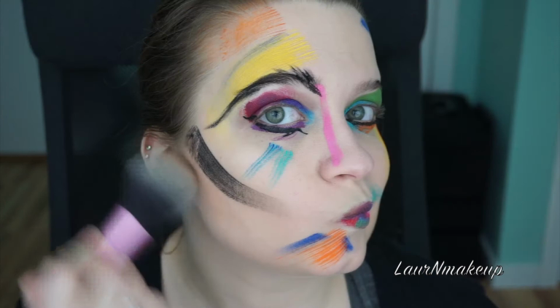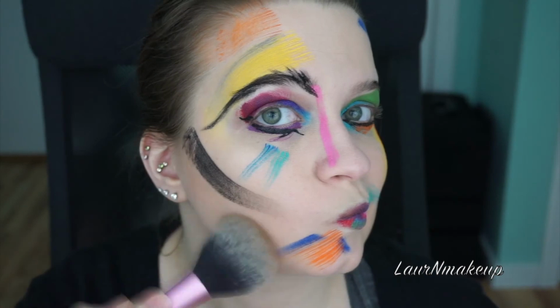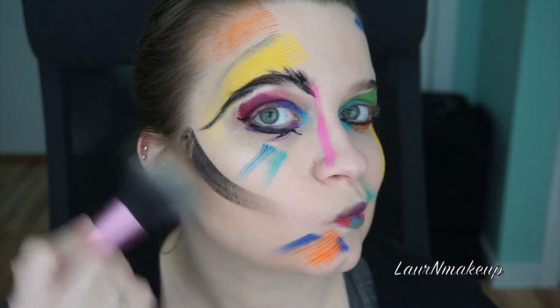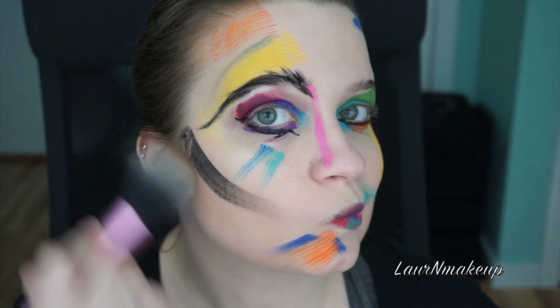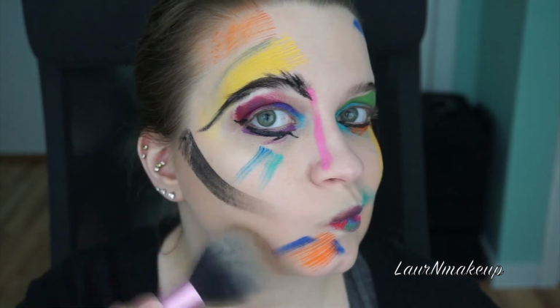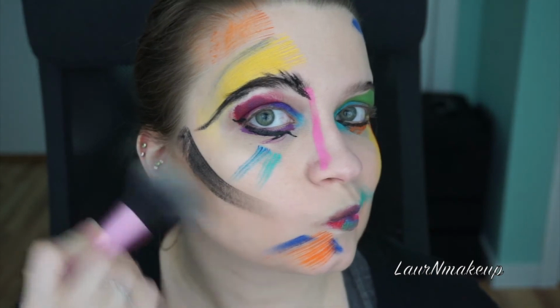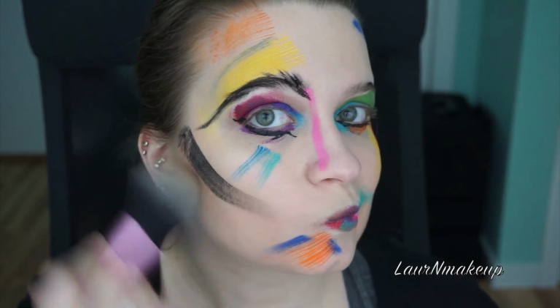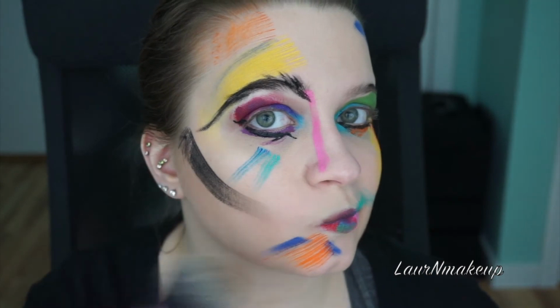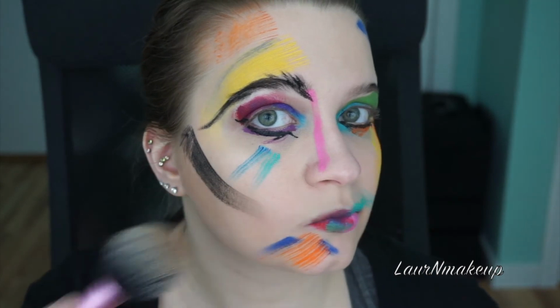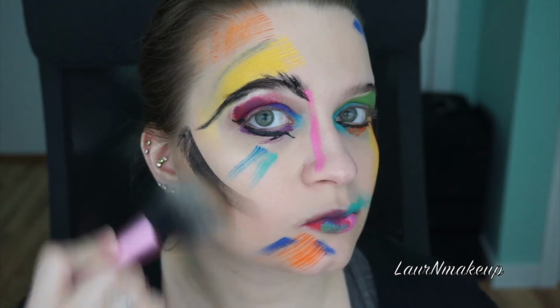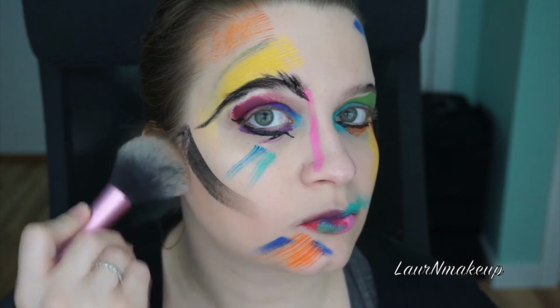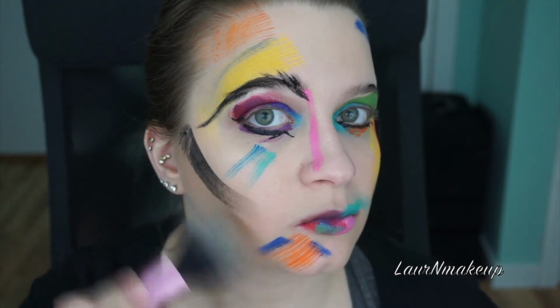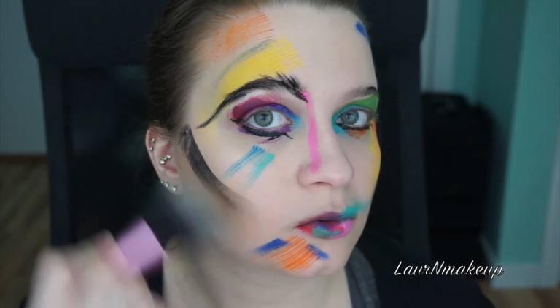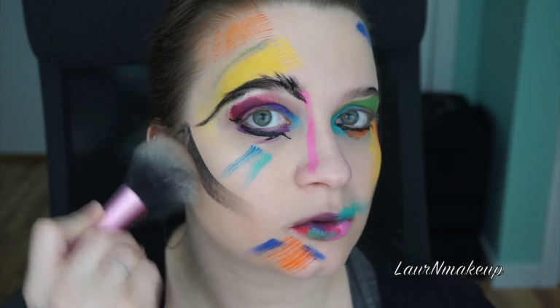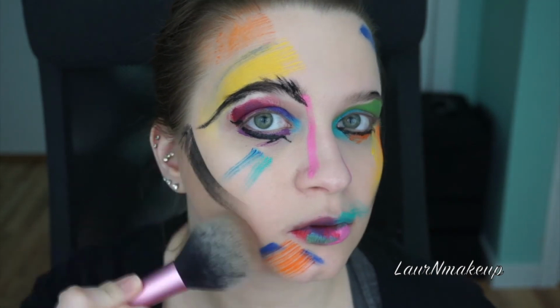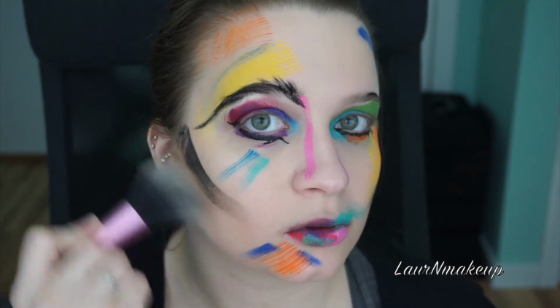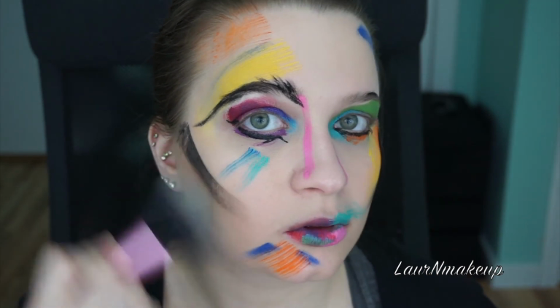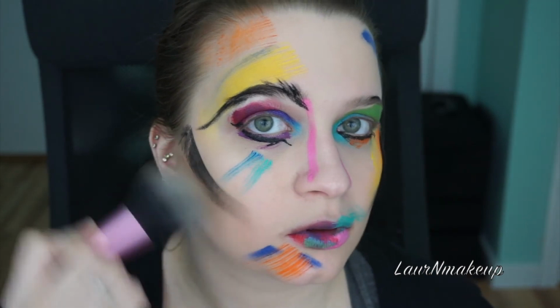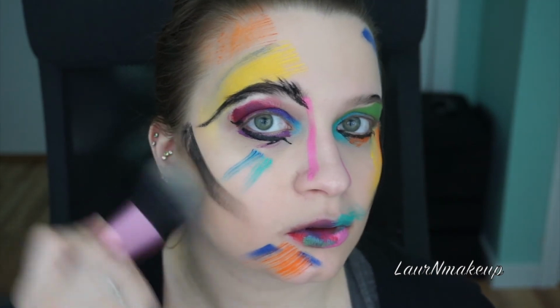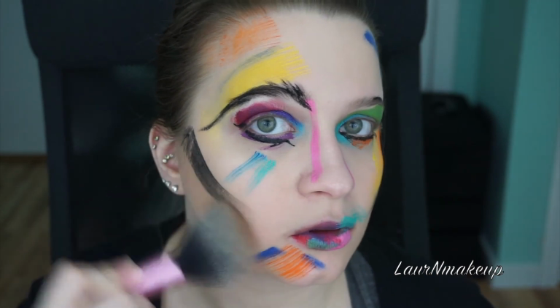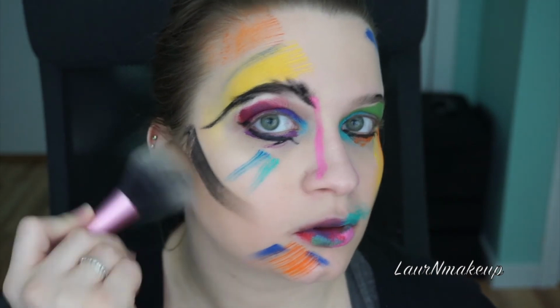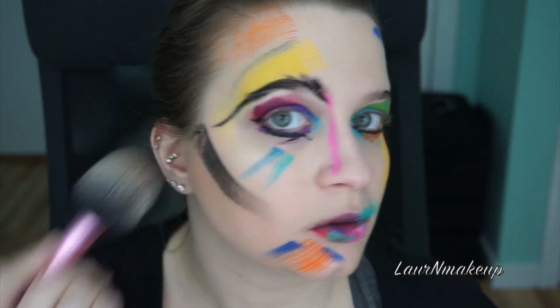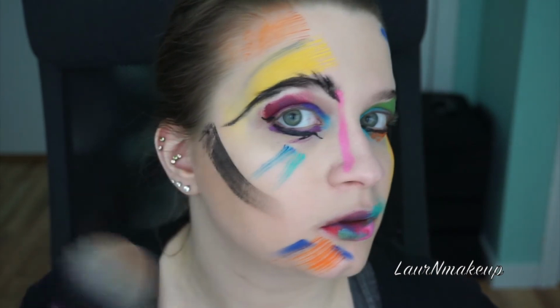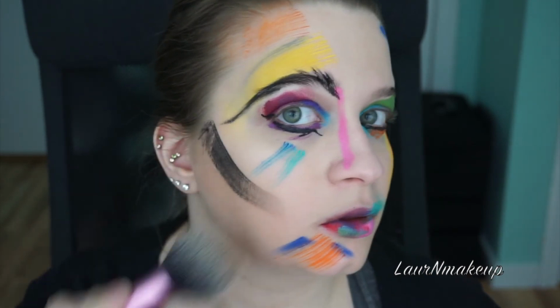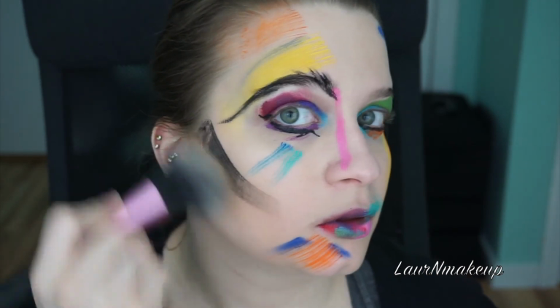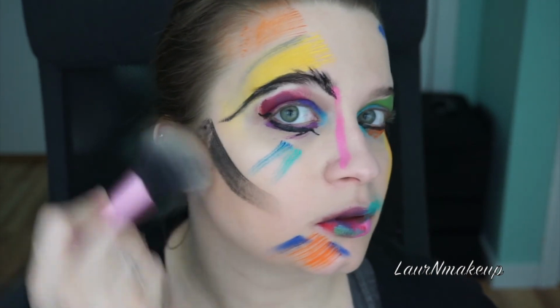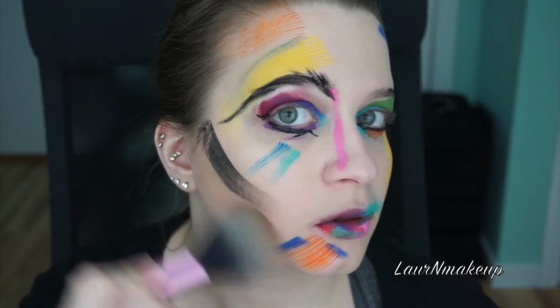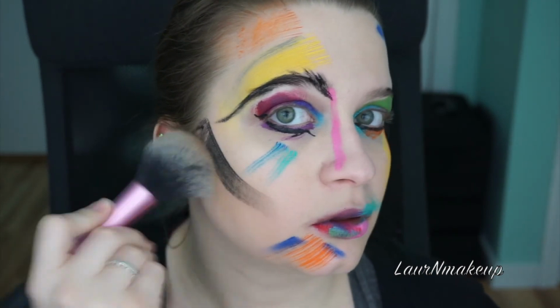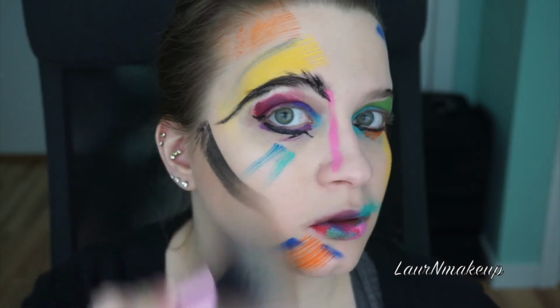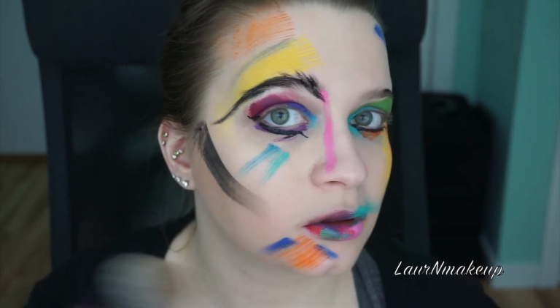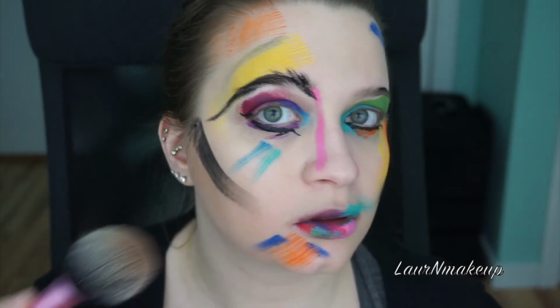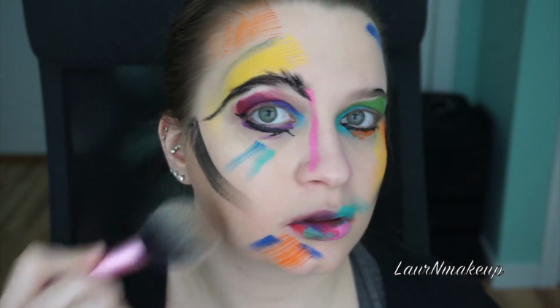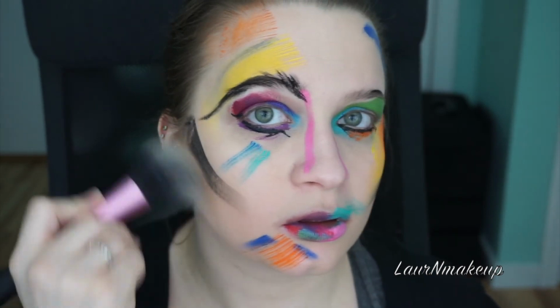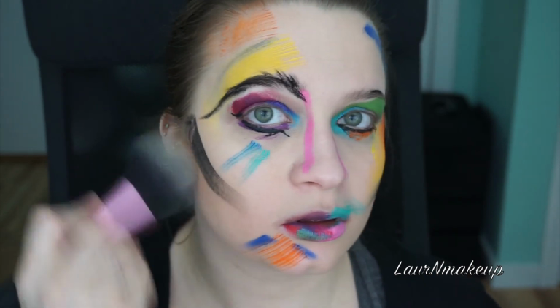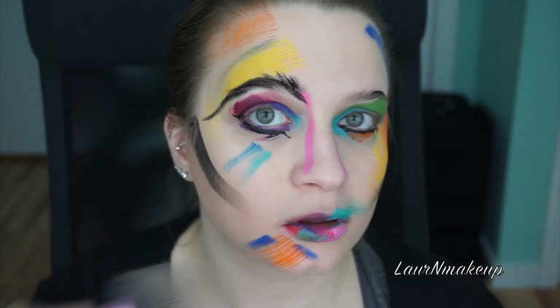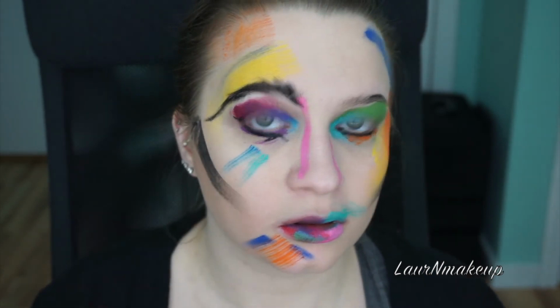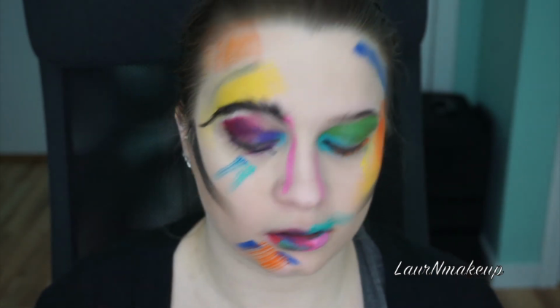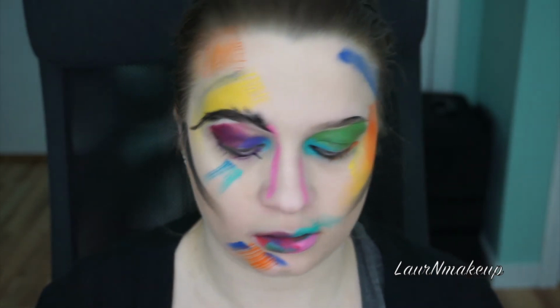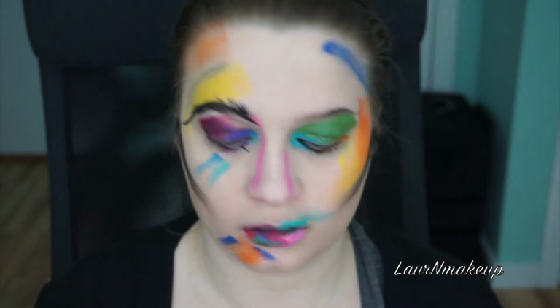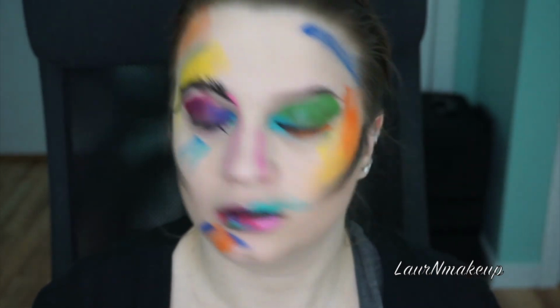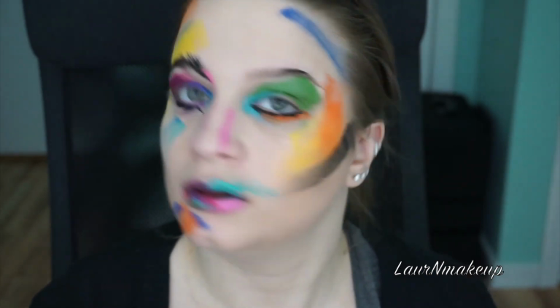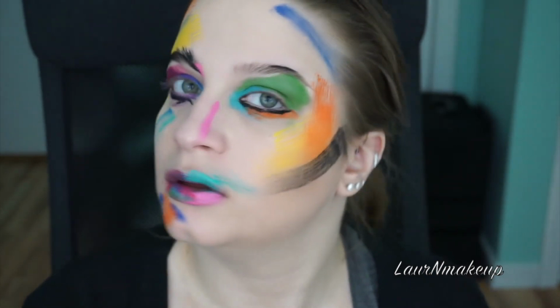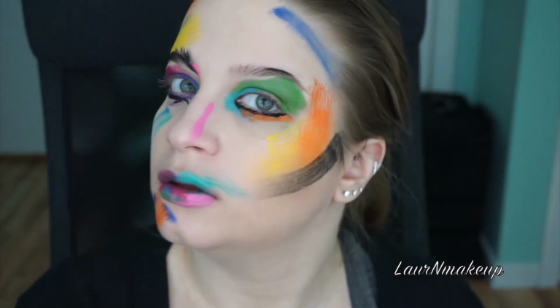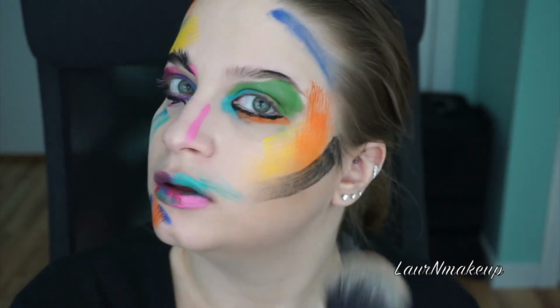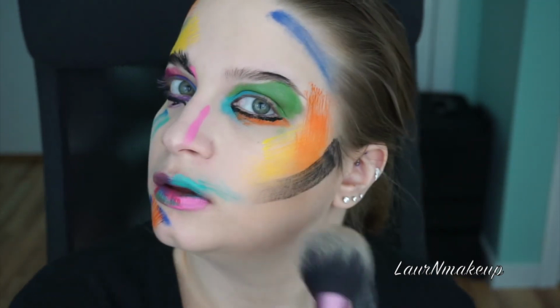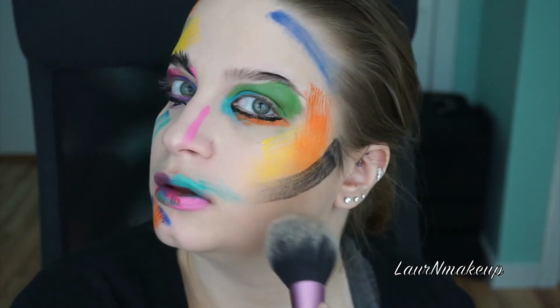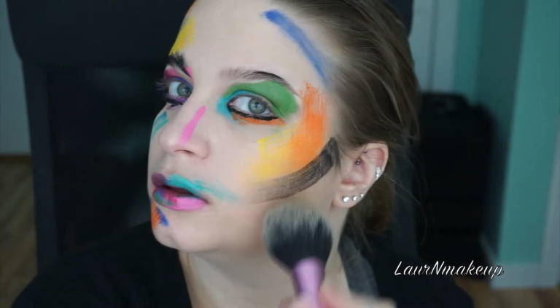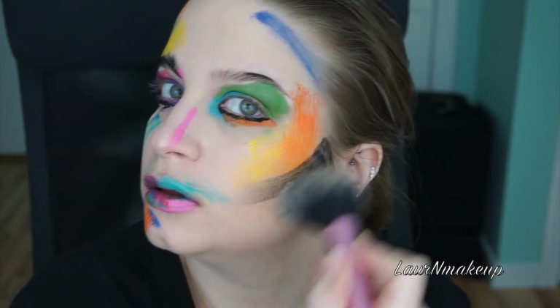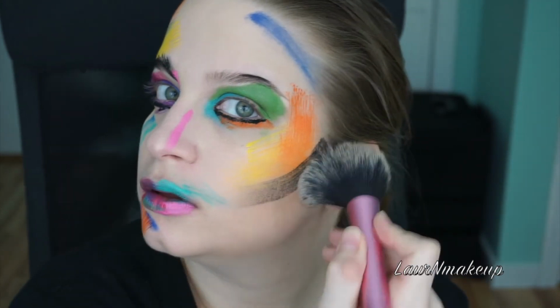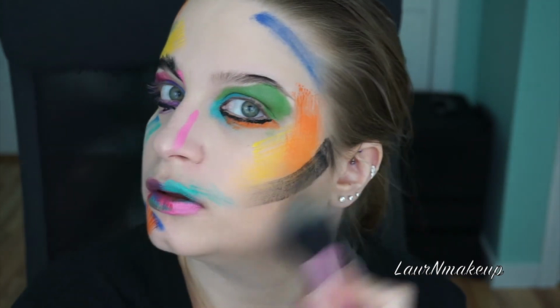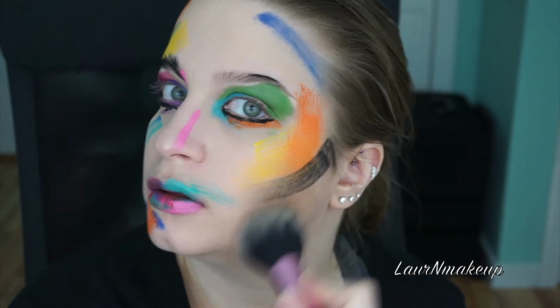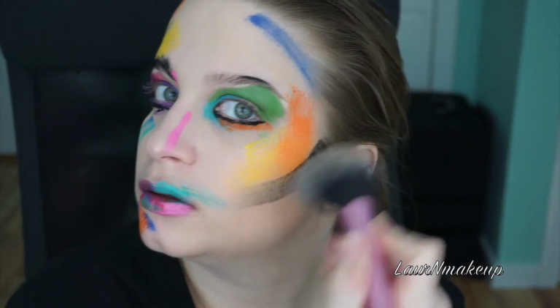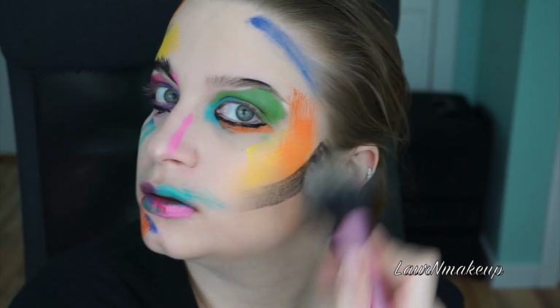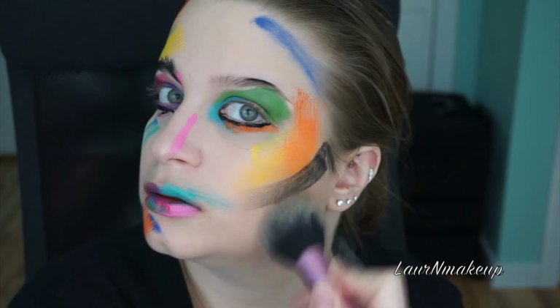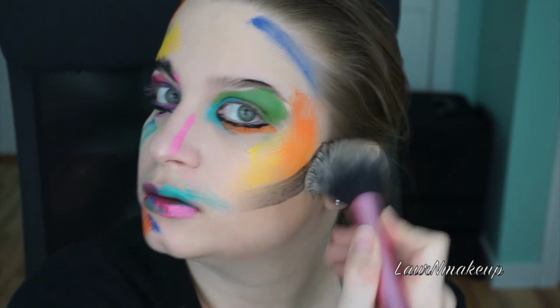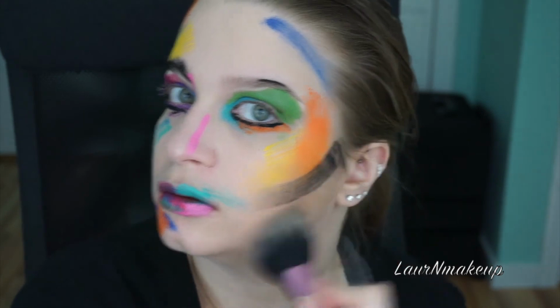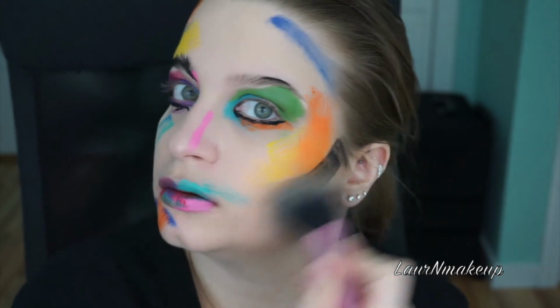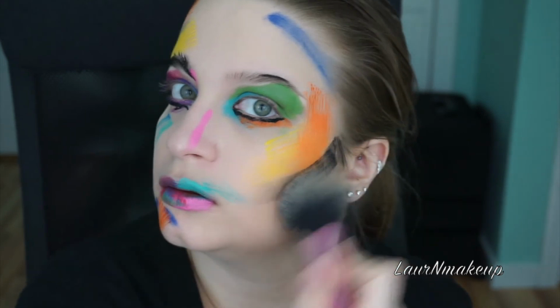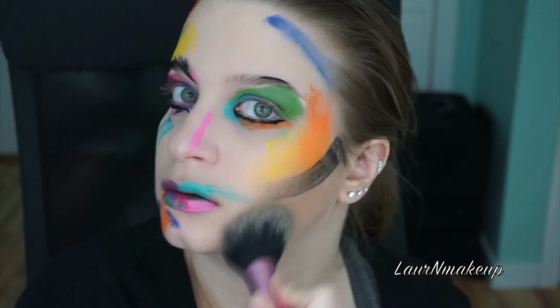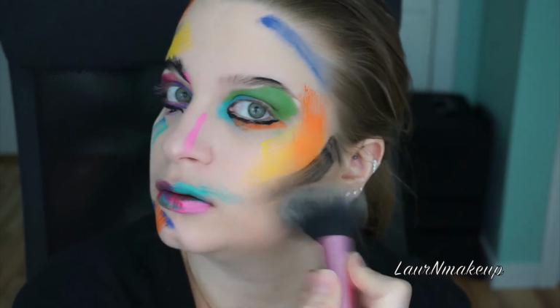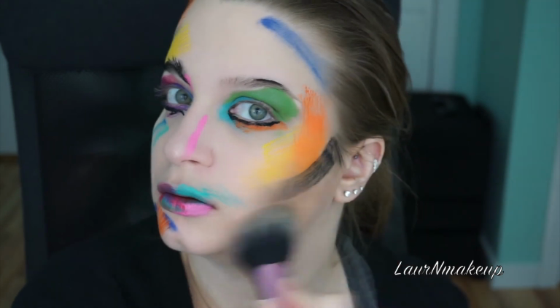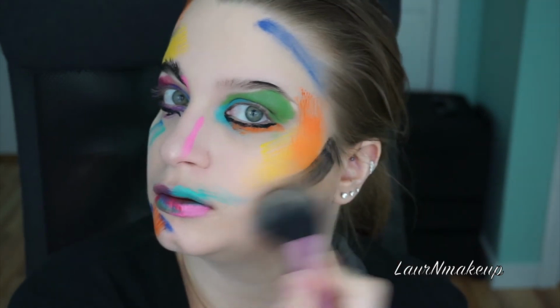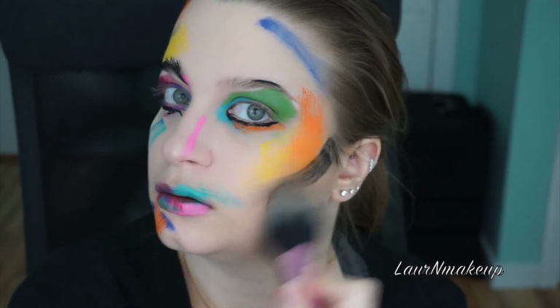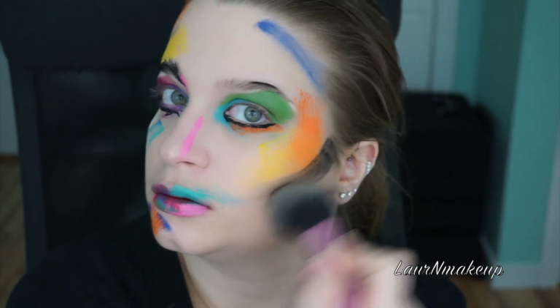Now we're going back in with that contour shade just to deepen it up a little bit and blend it better with the black shade.